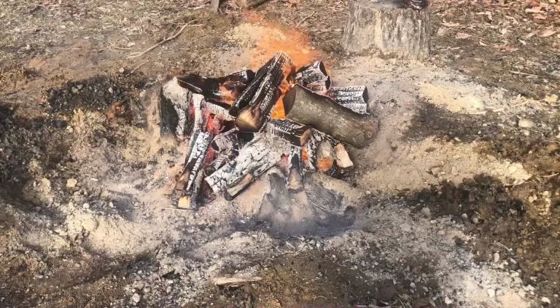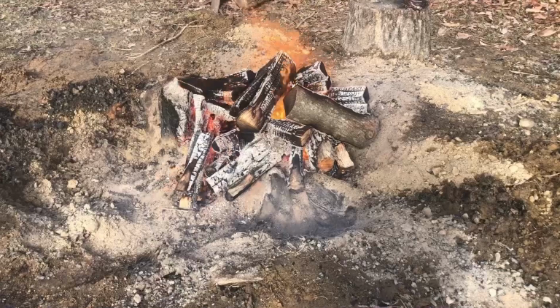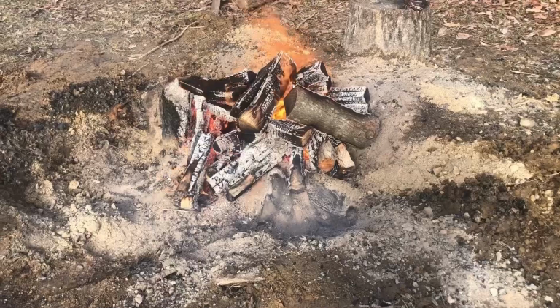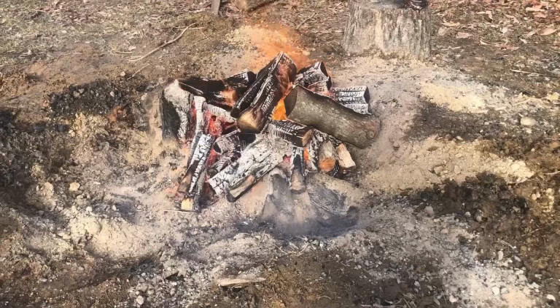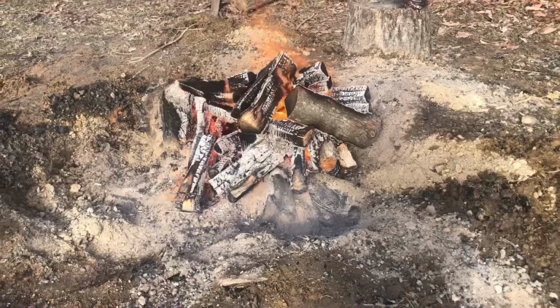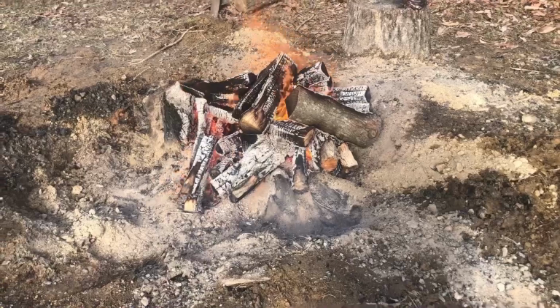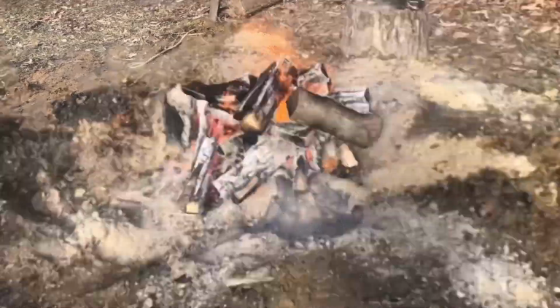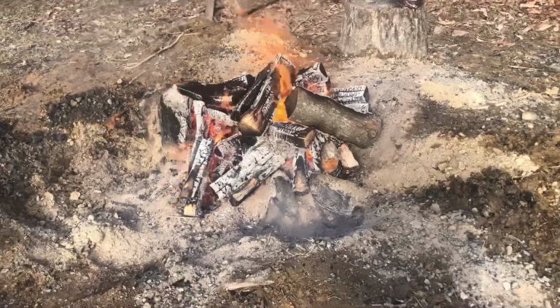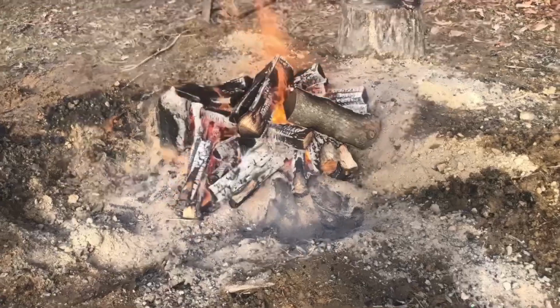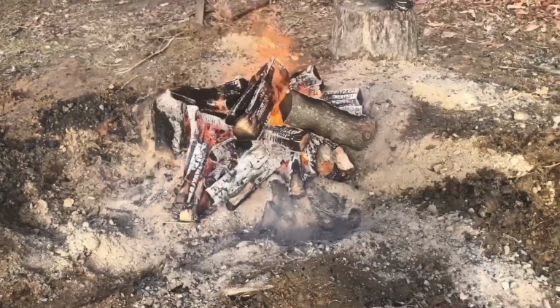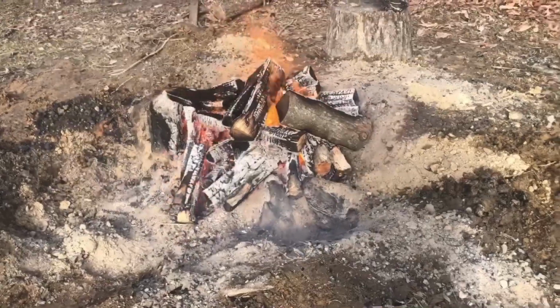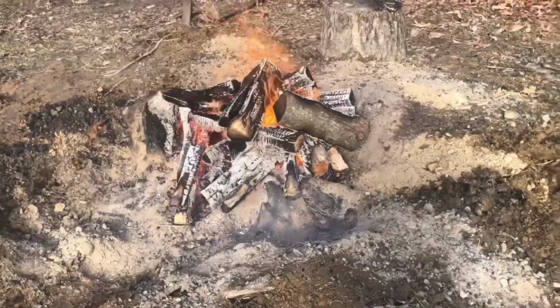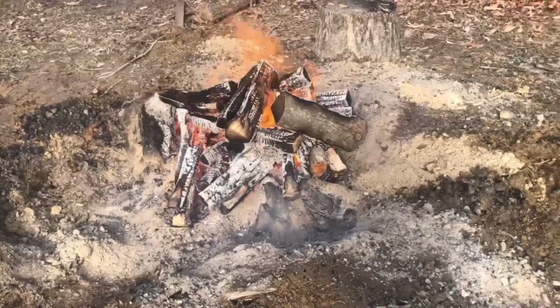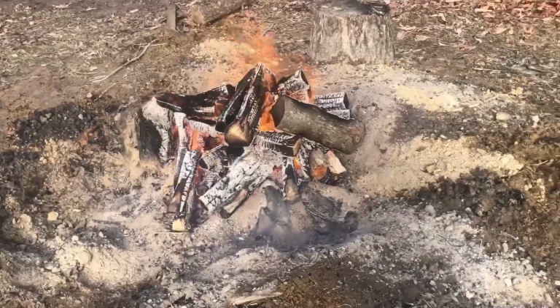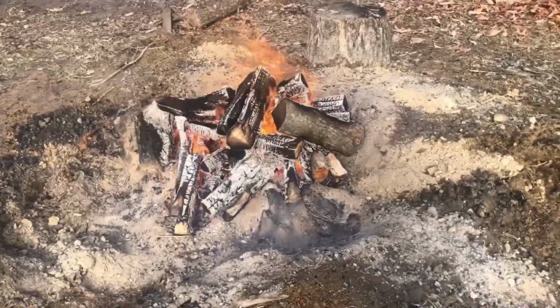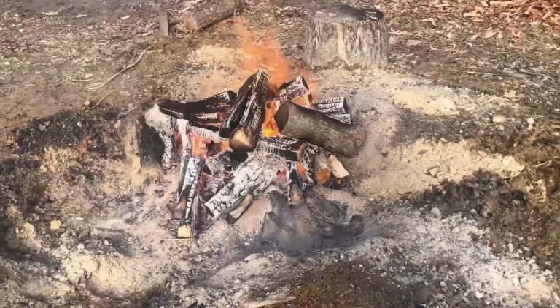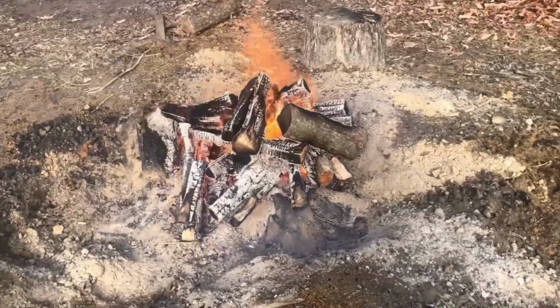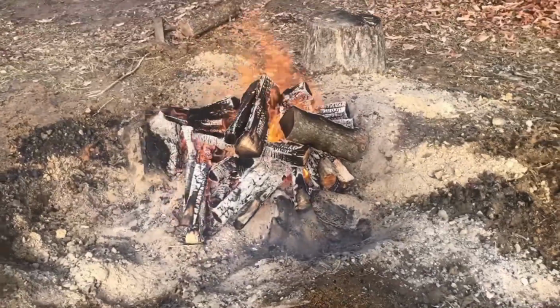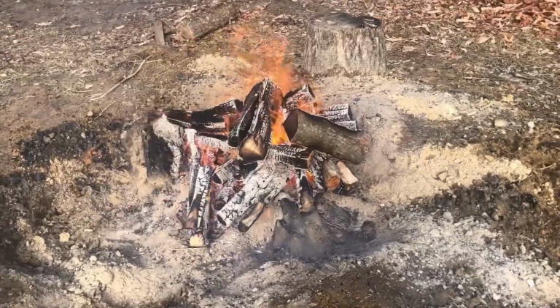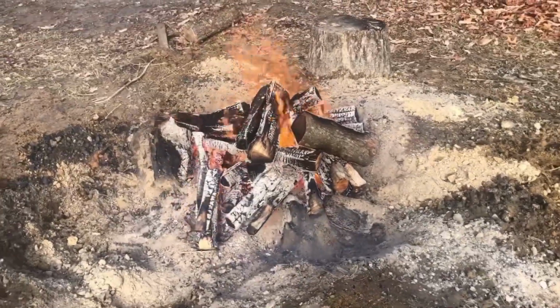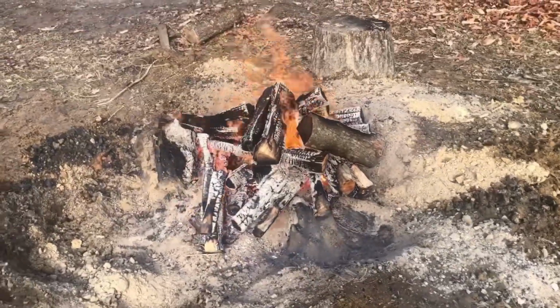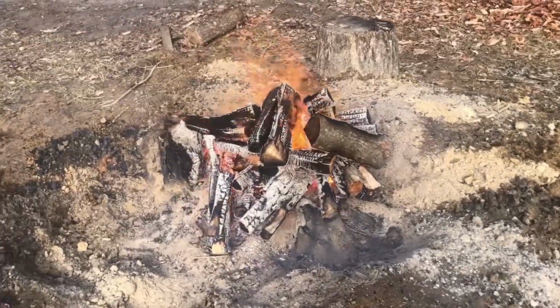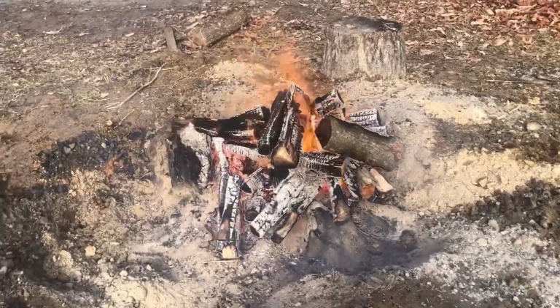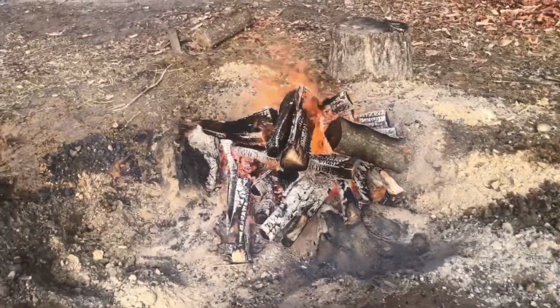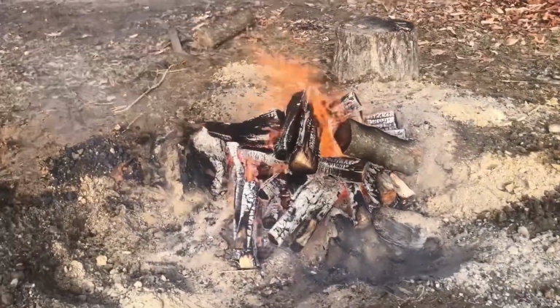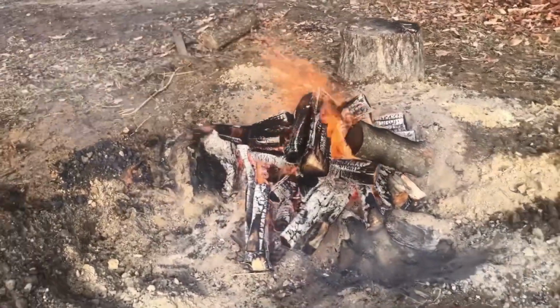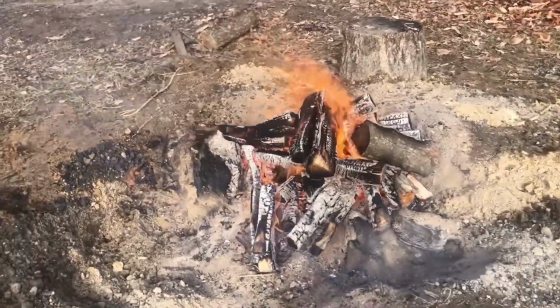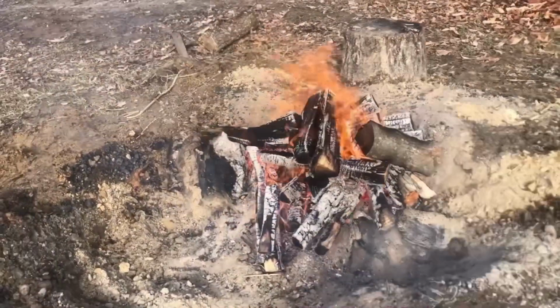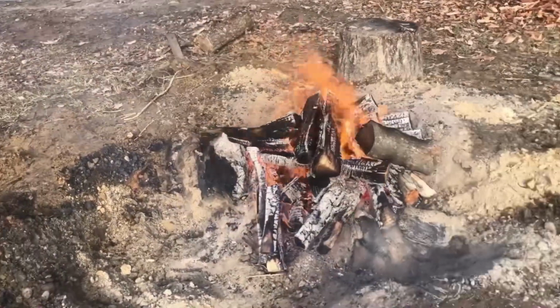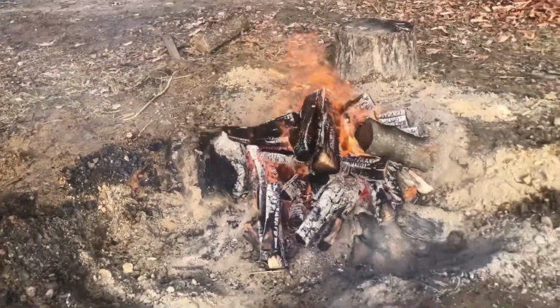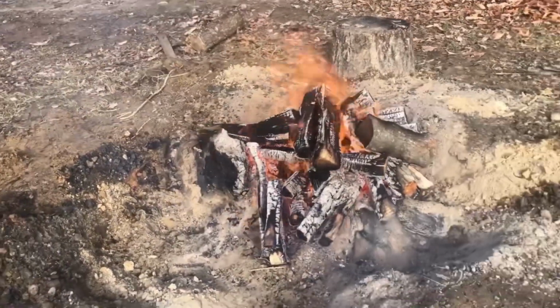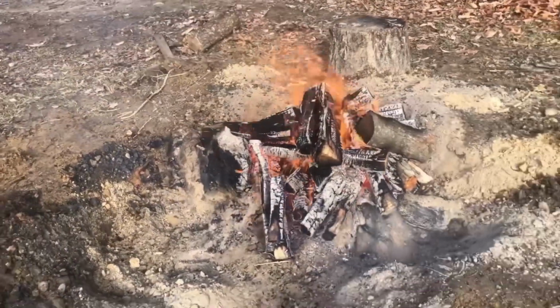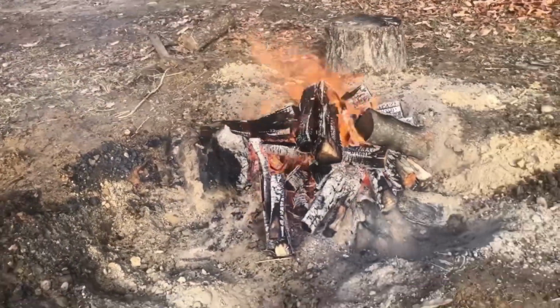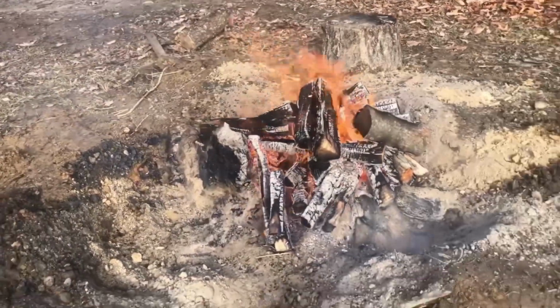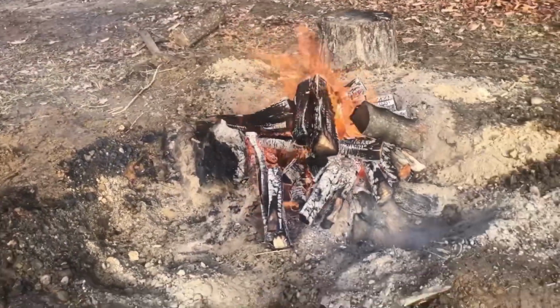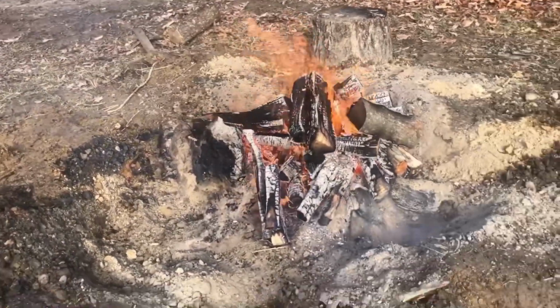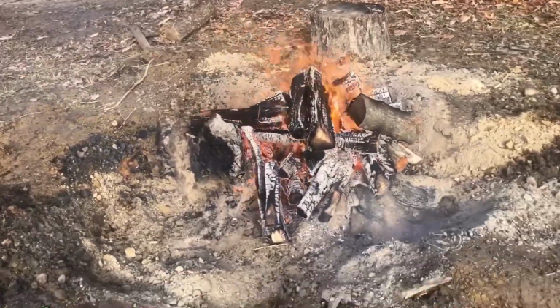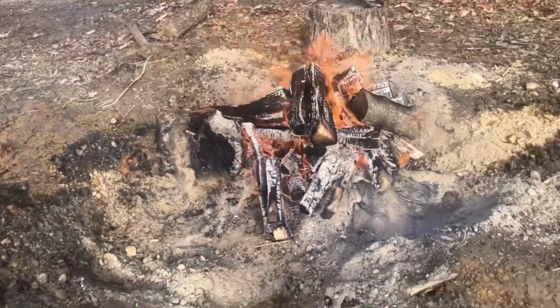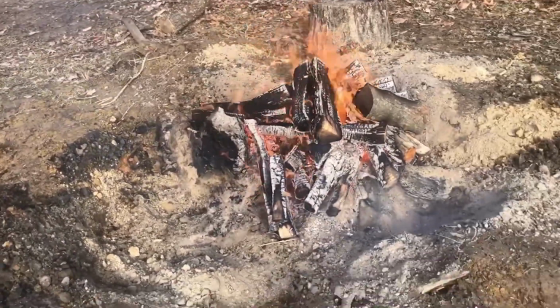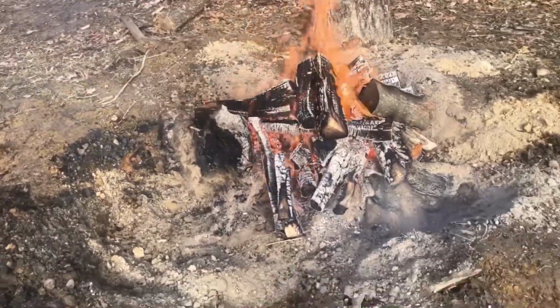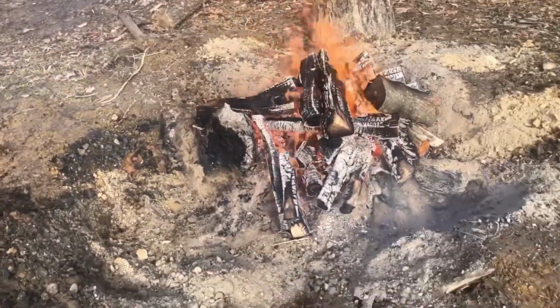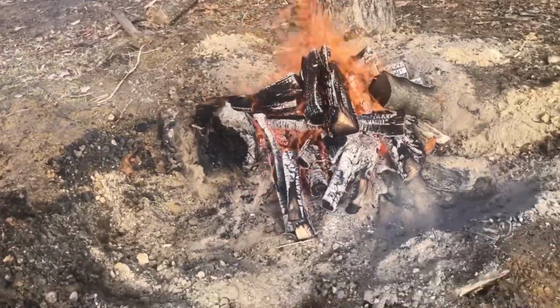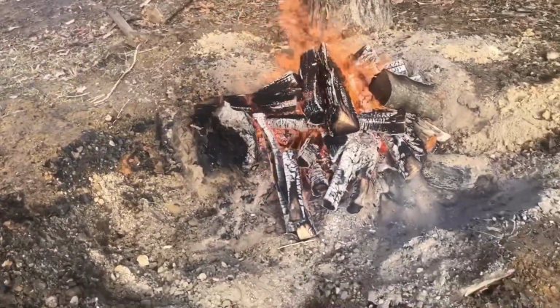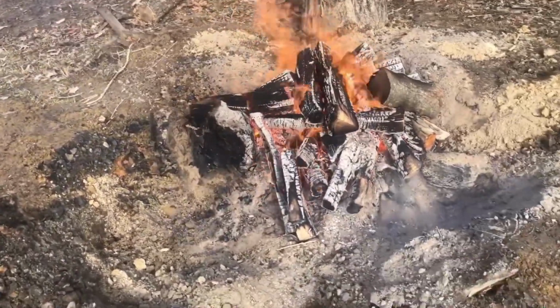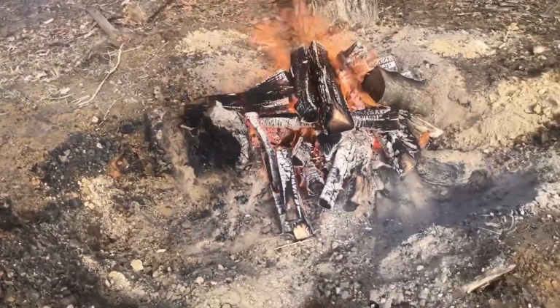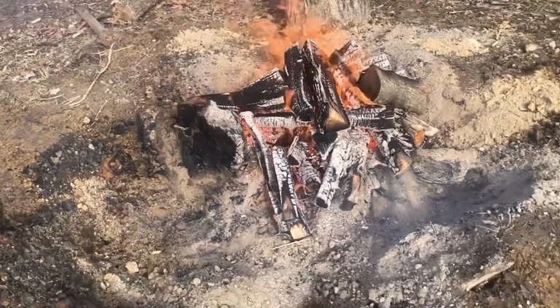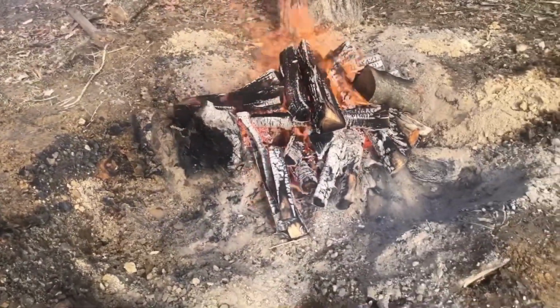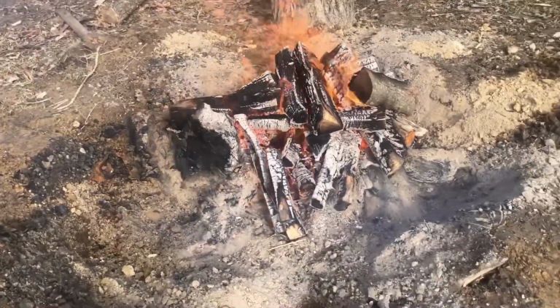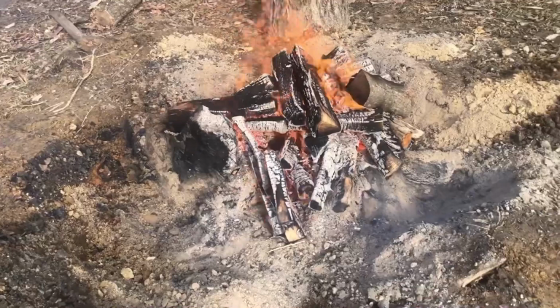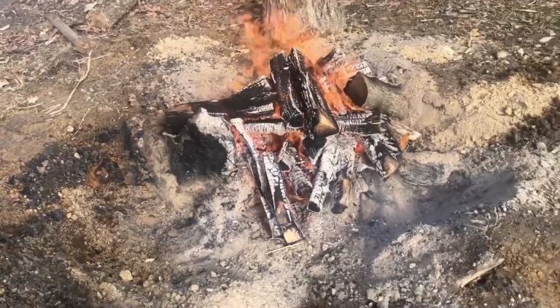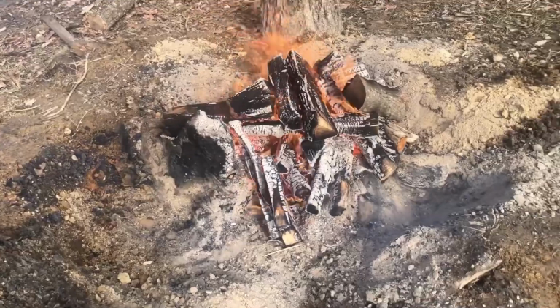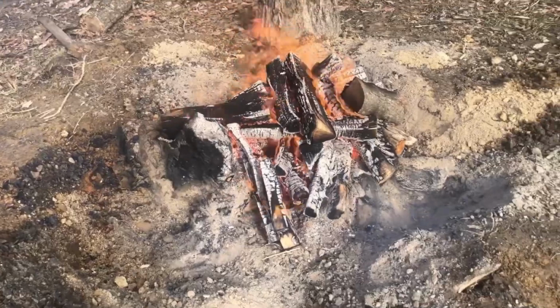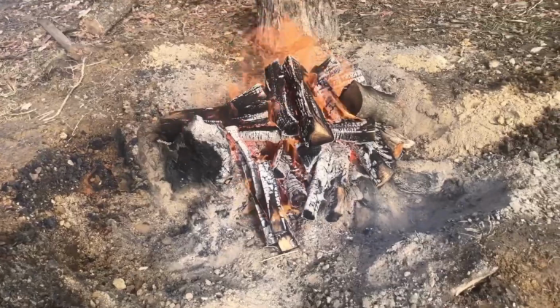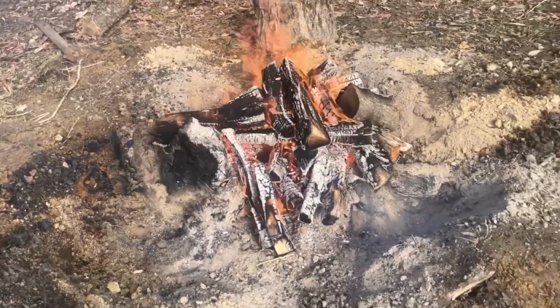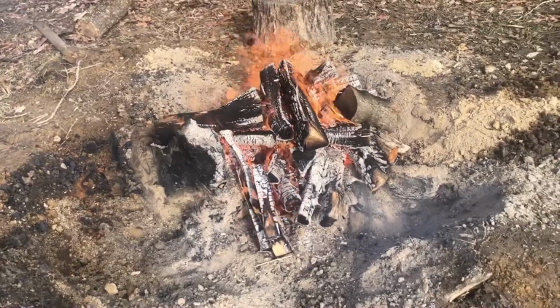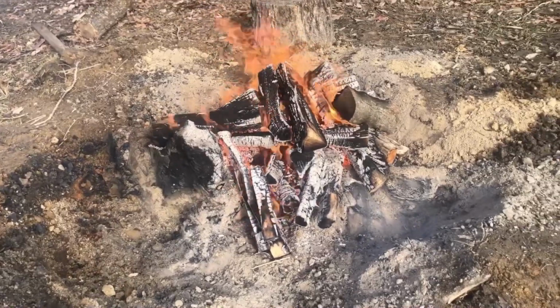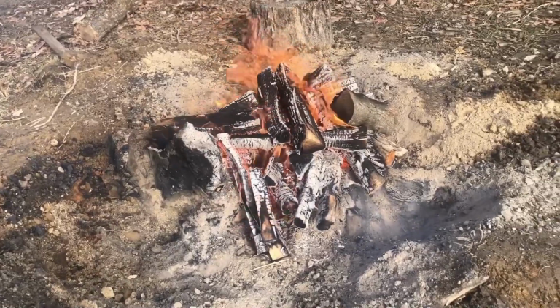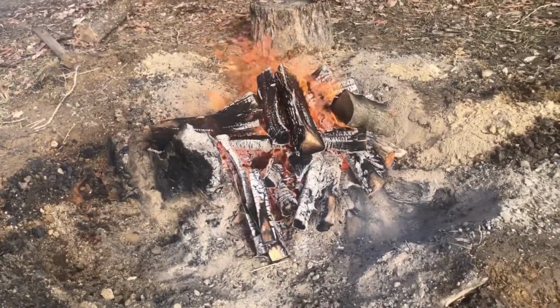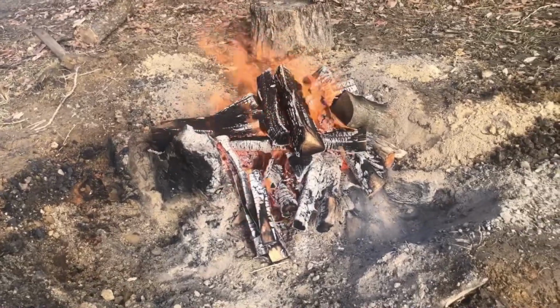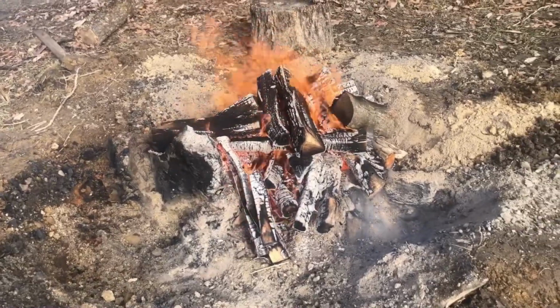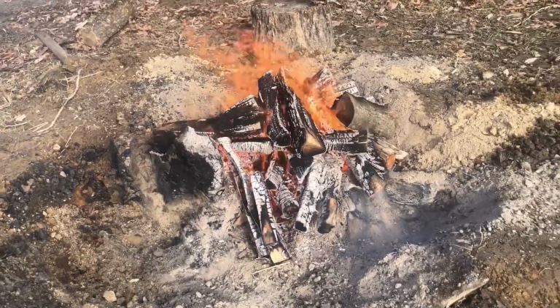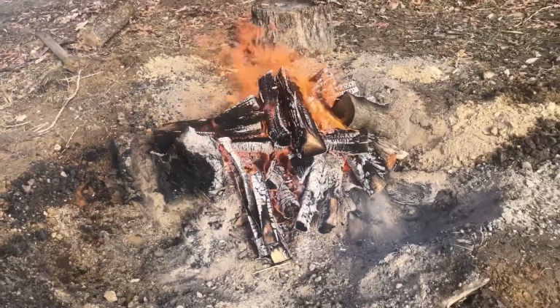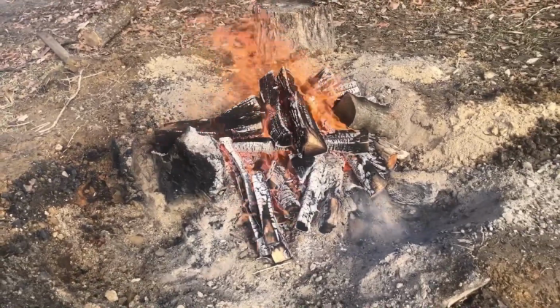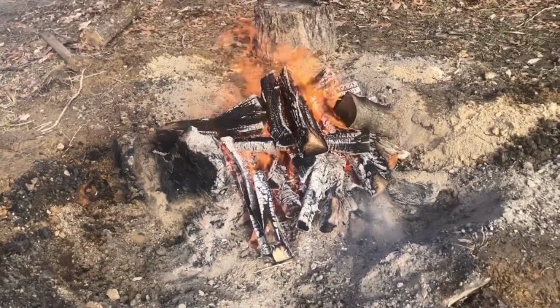Good morning everyone. Have fun Josie homesteading. Burning out some more stumps.